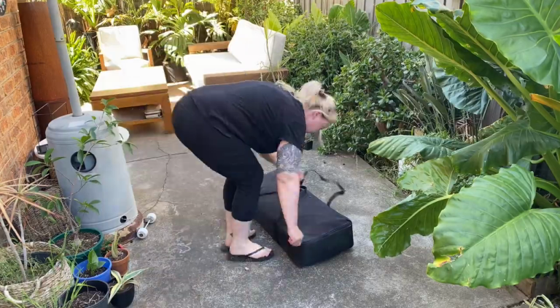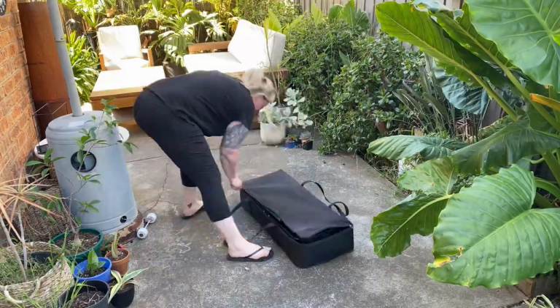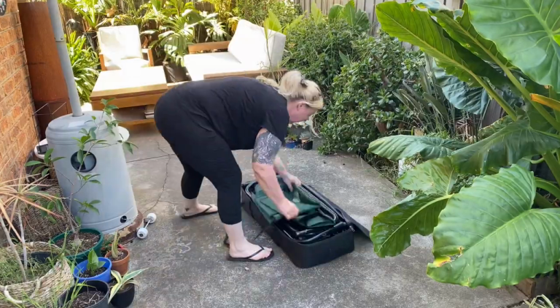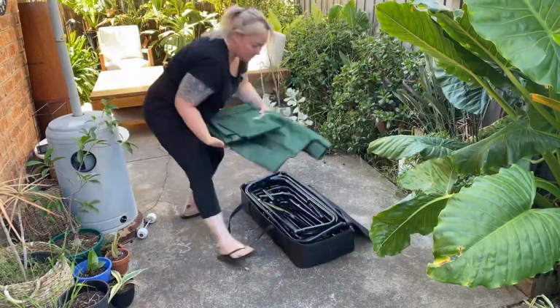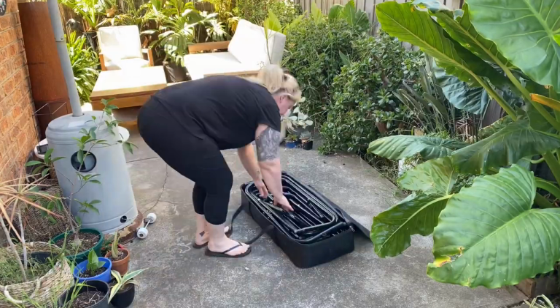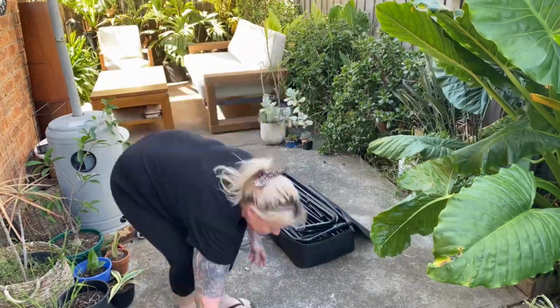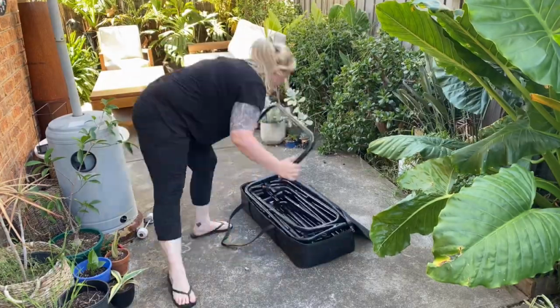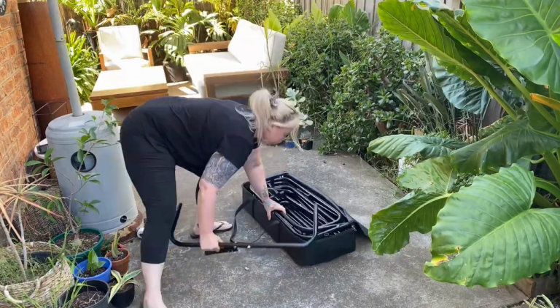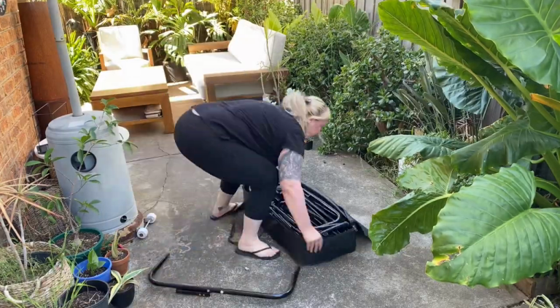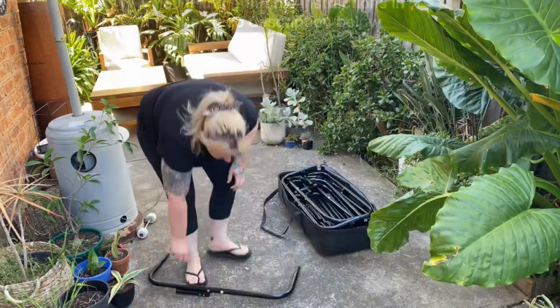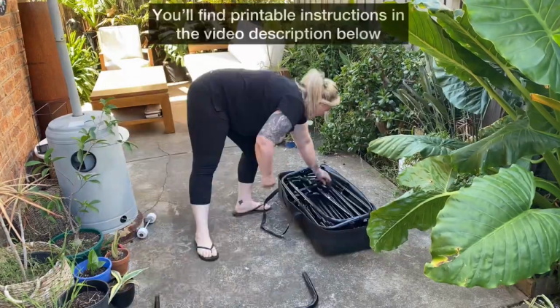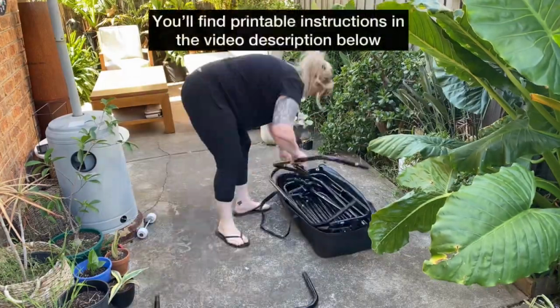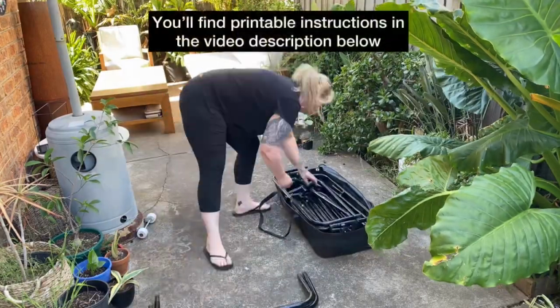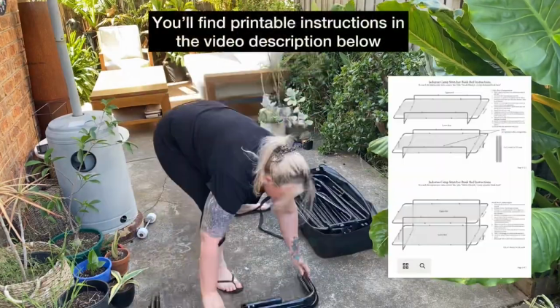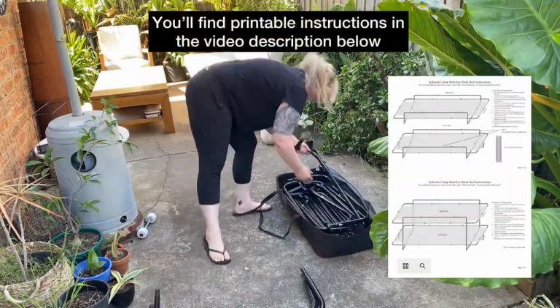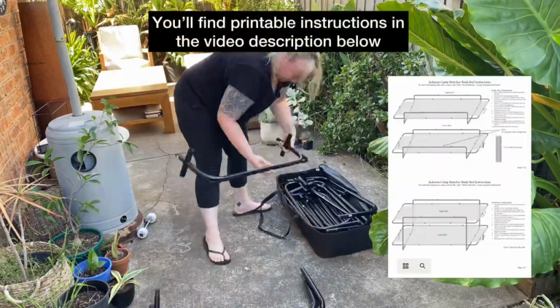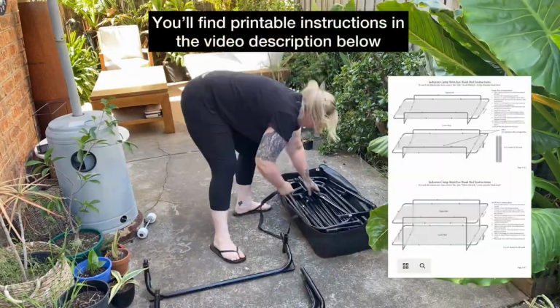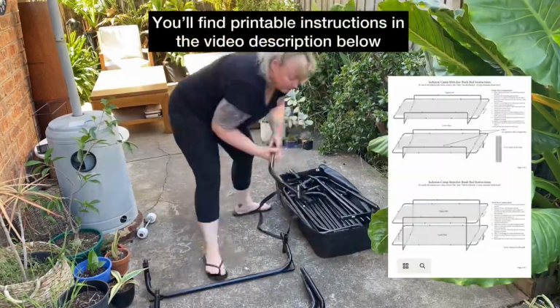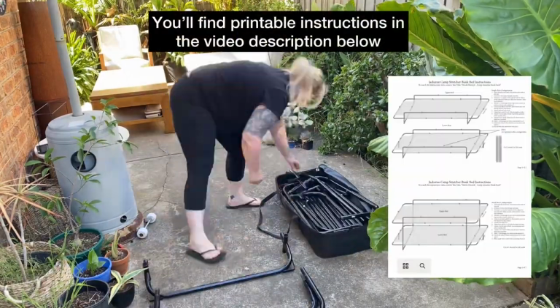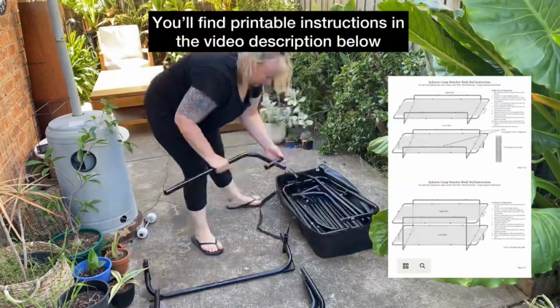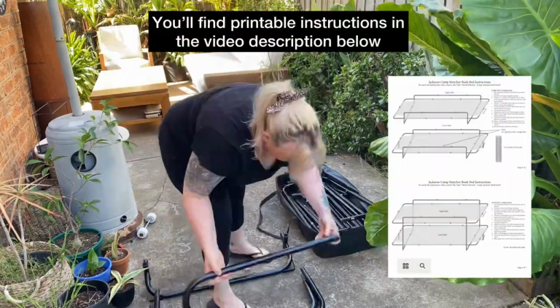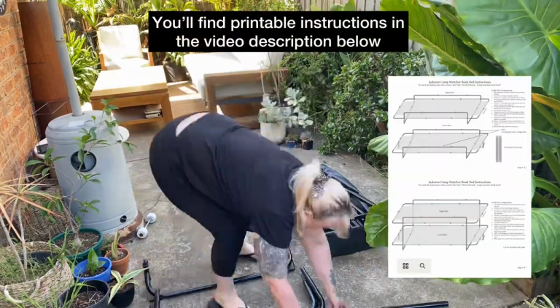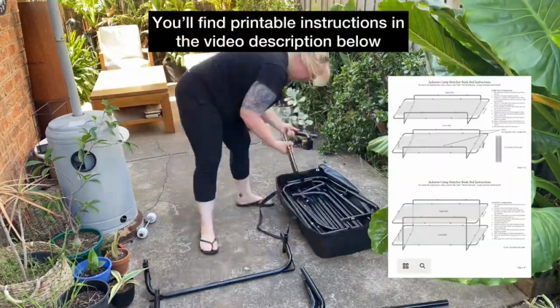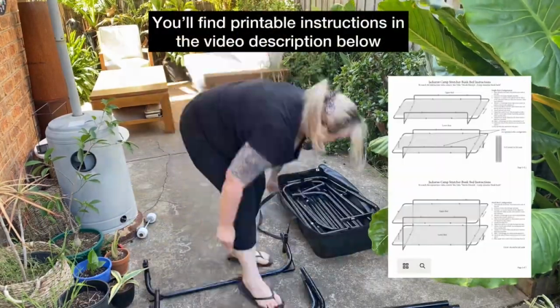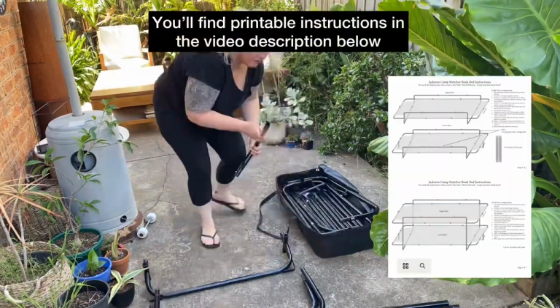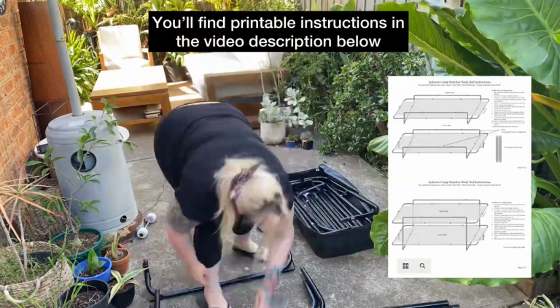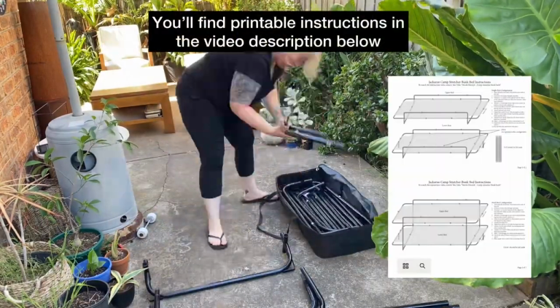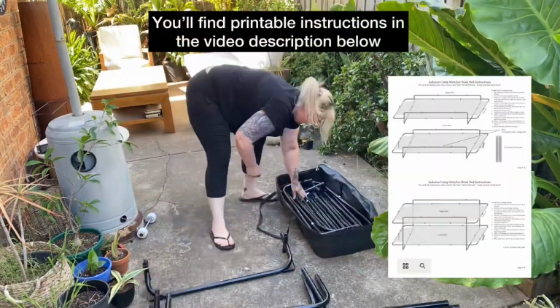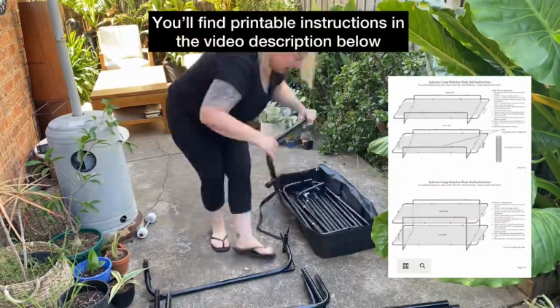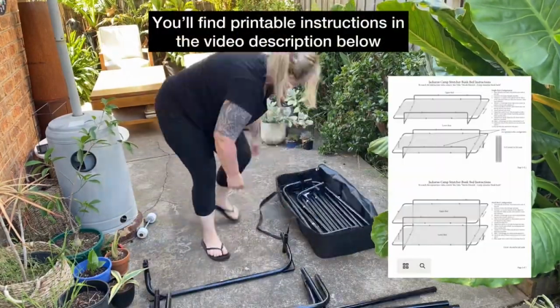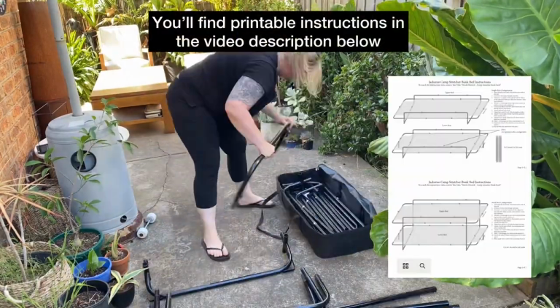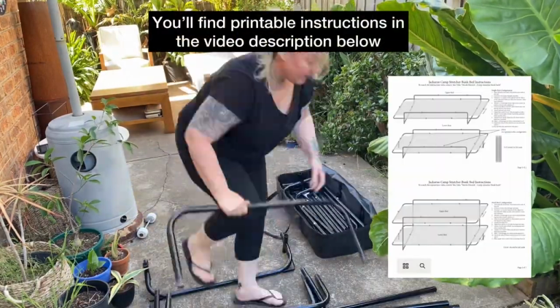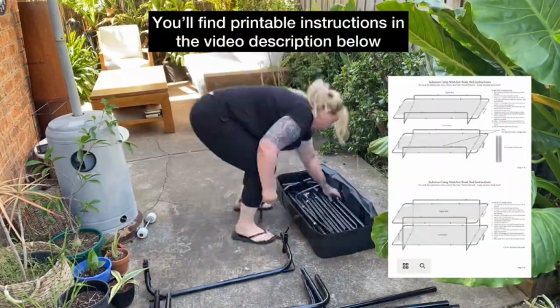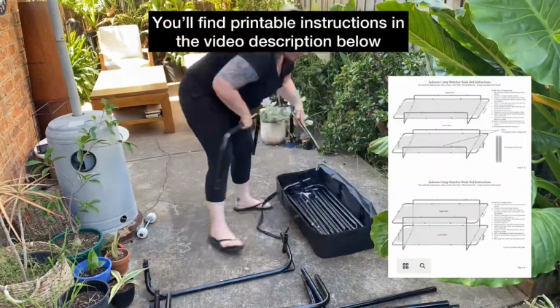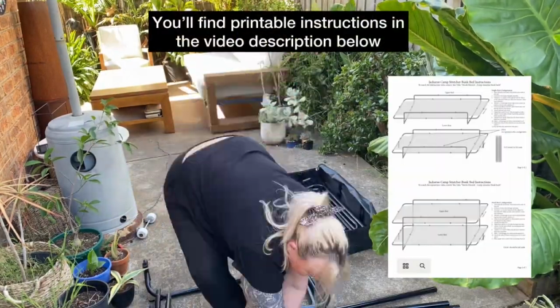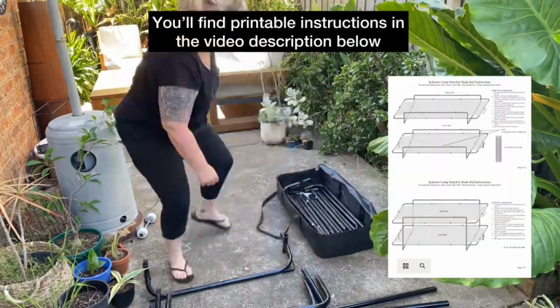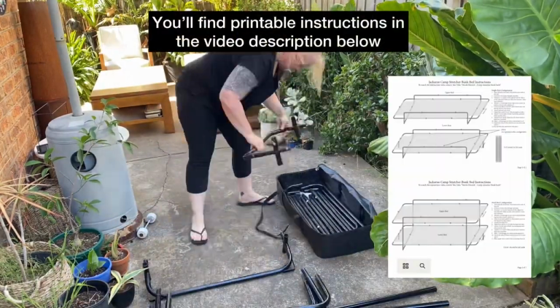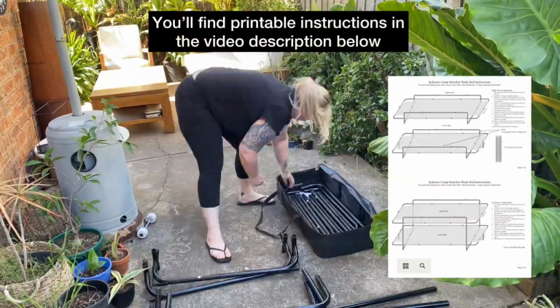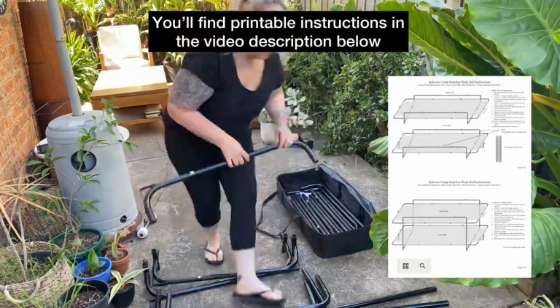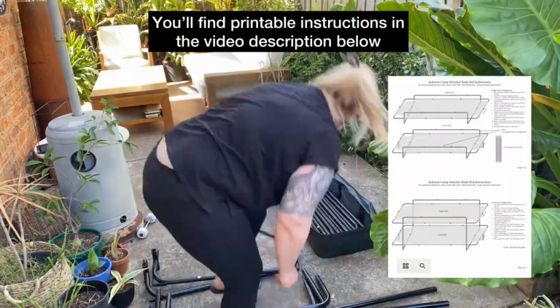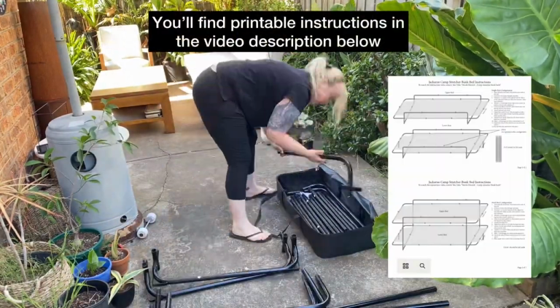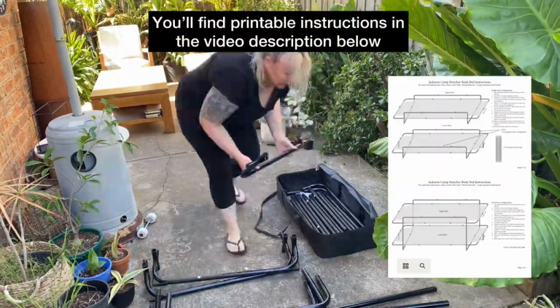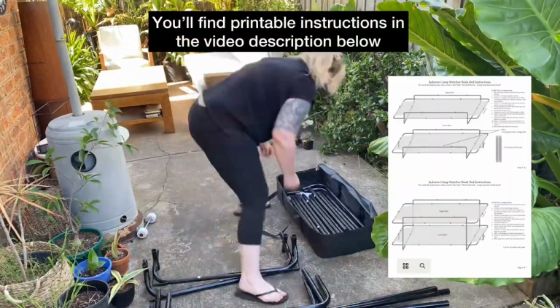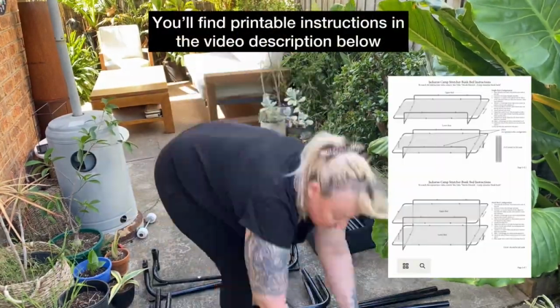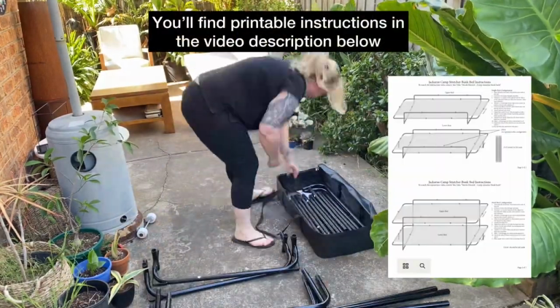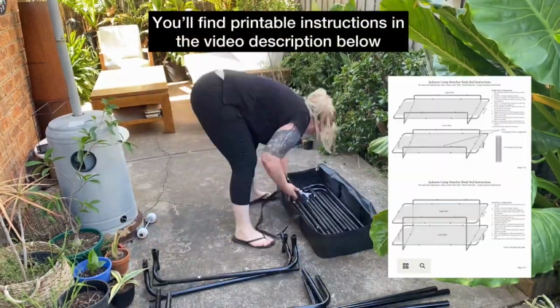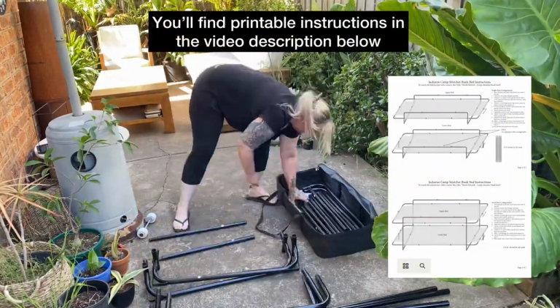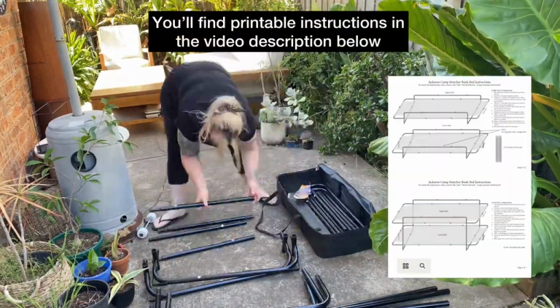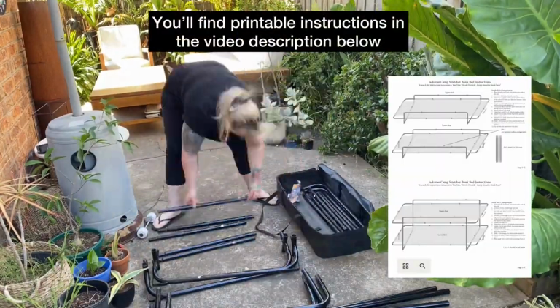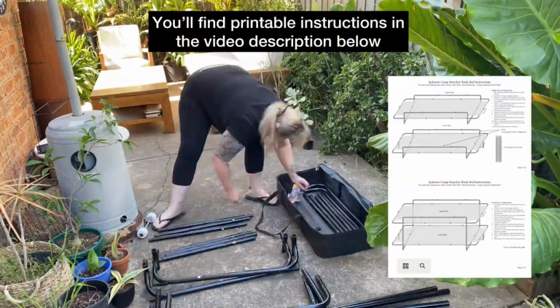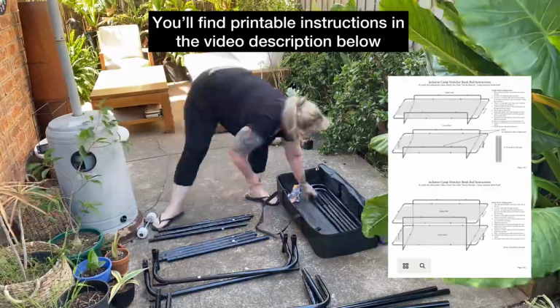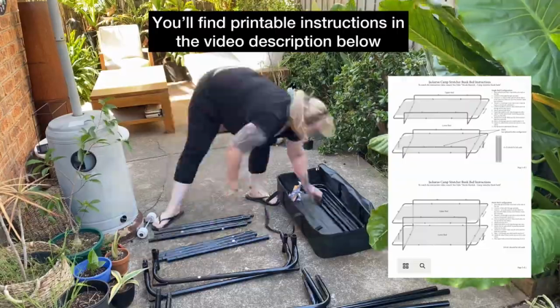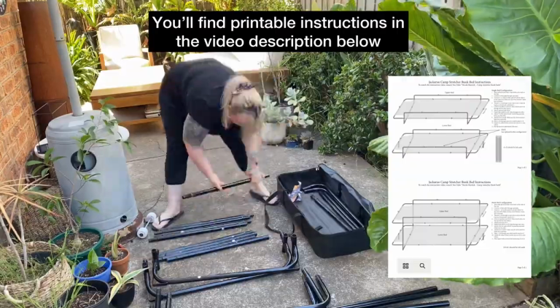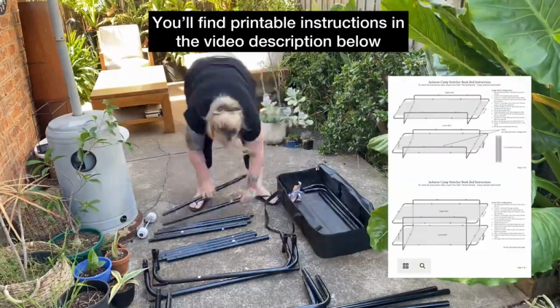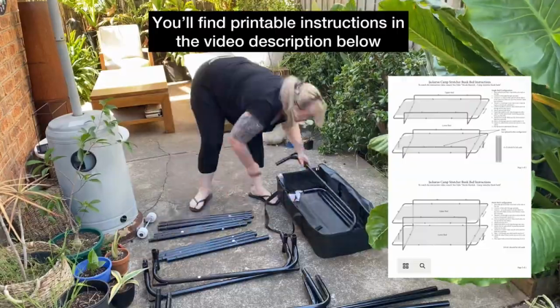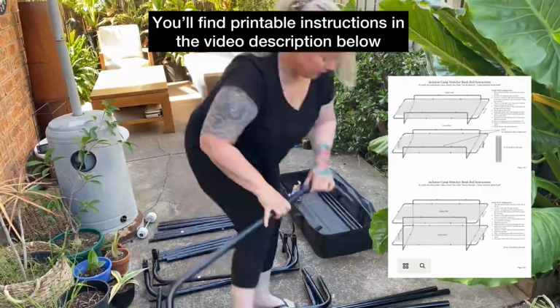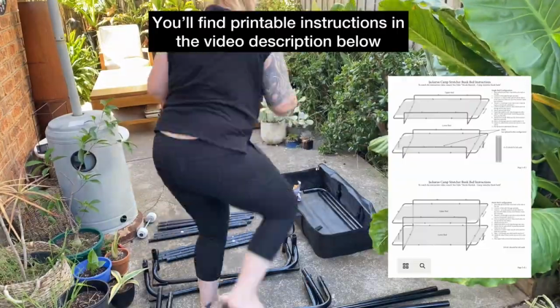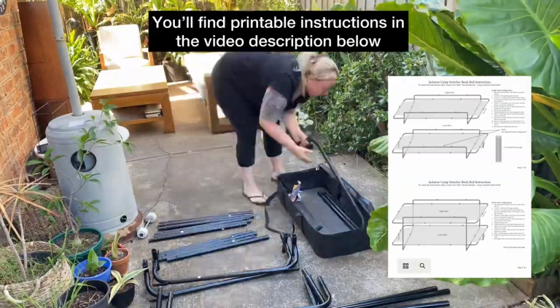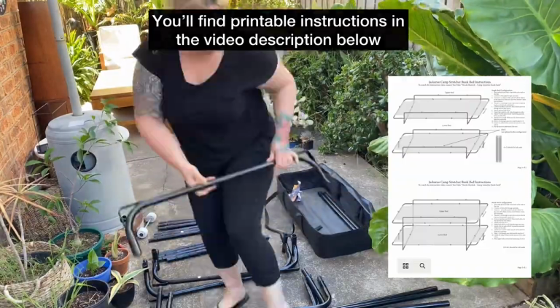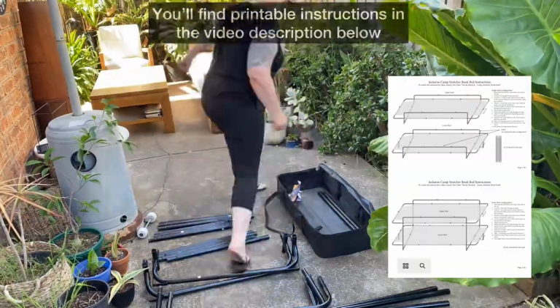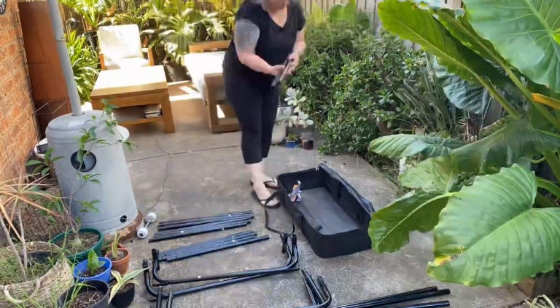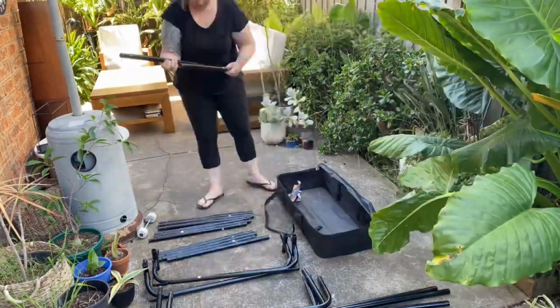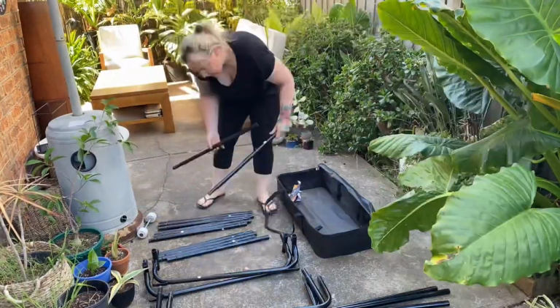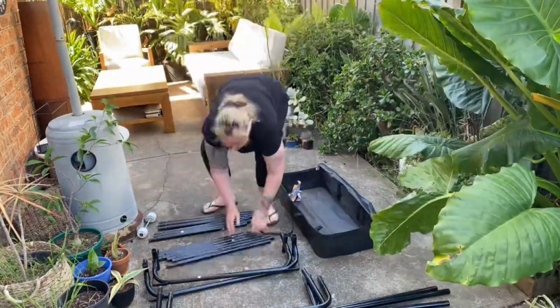Here's a quick video on how to set up camp stretcher bunk beds. Take out all your pieces and lay them in groups of the same letter.